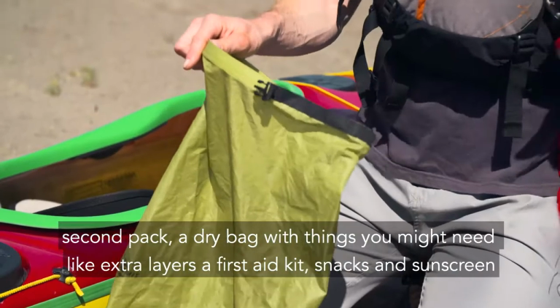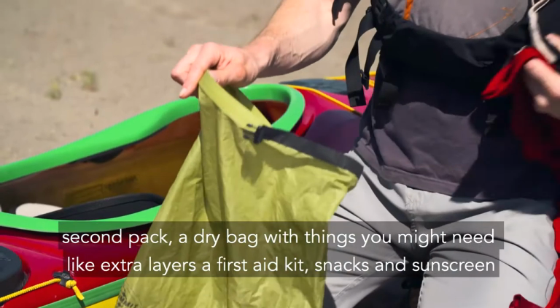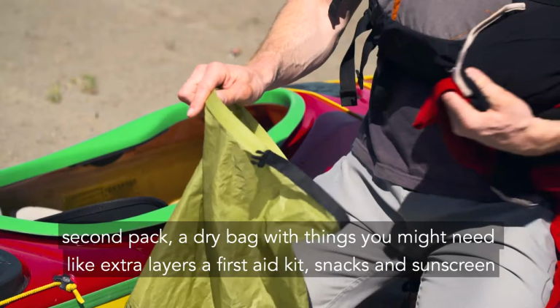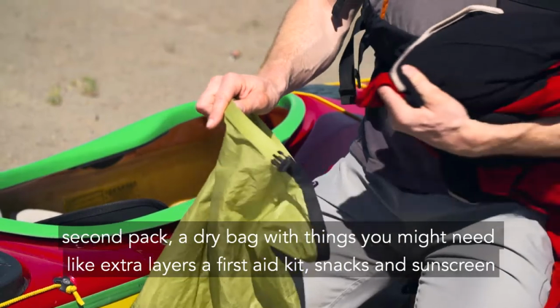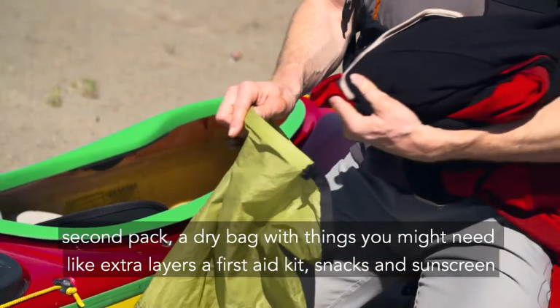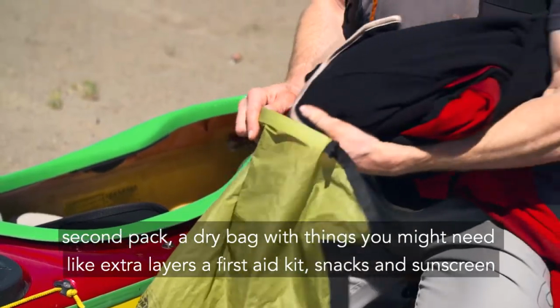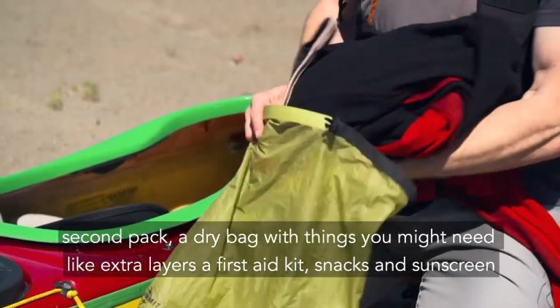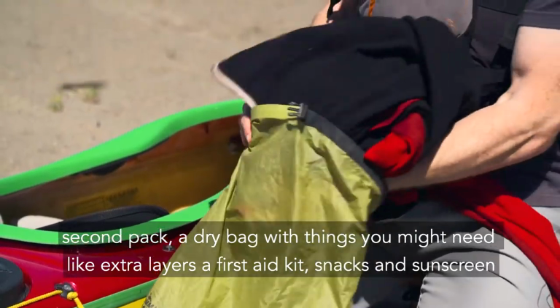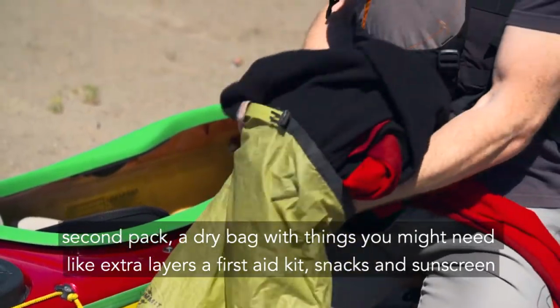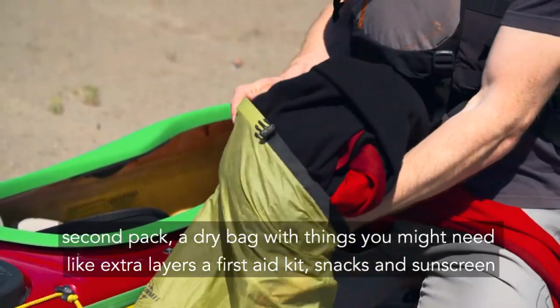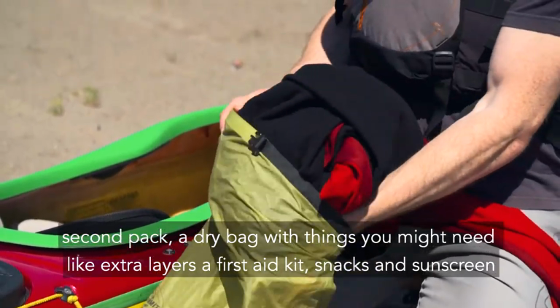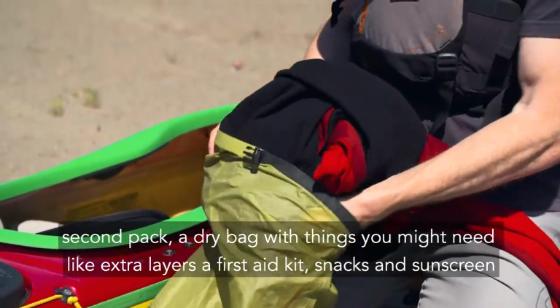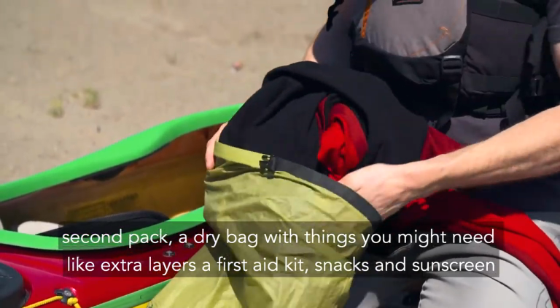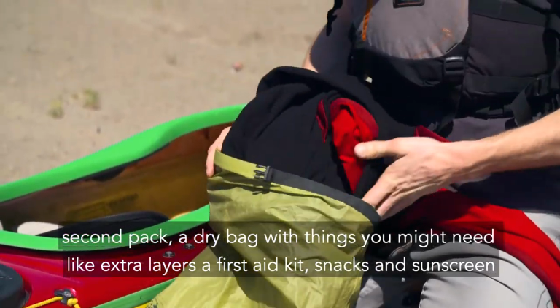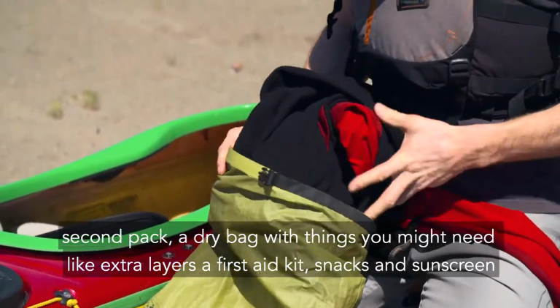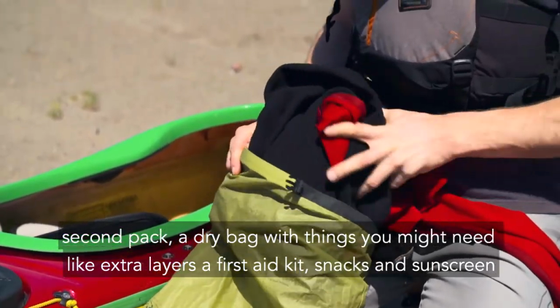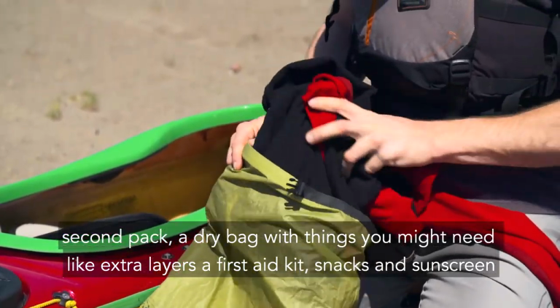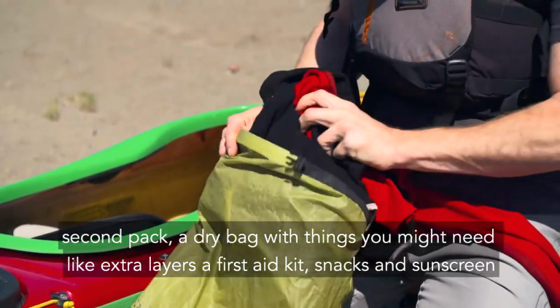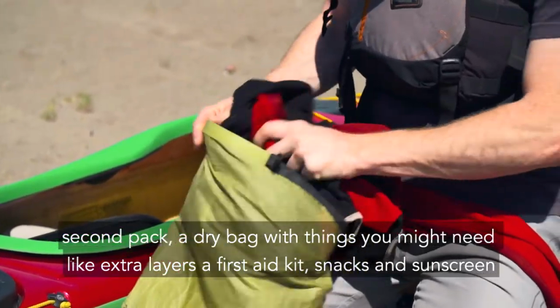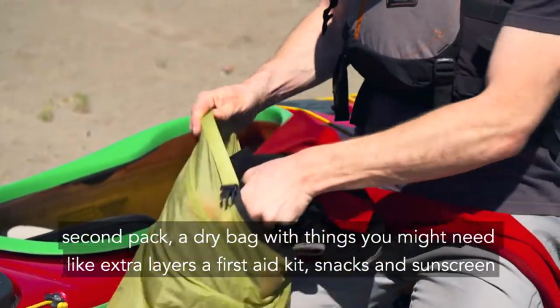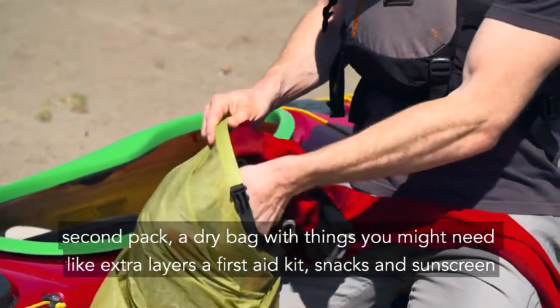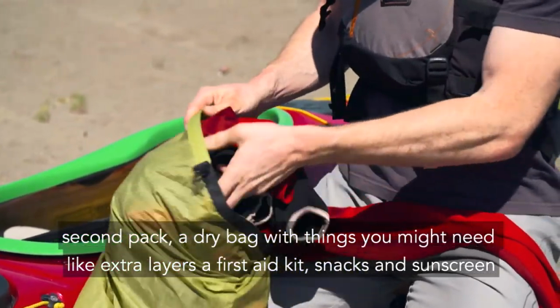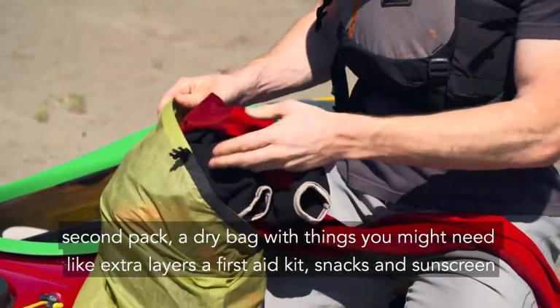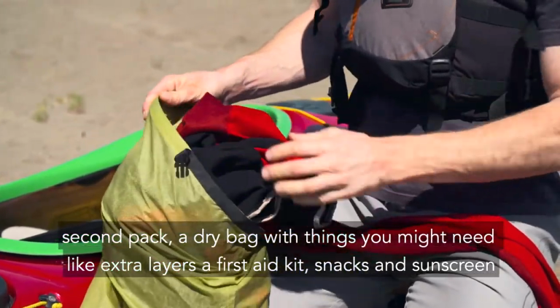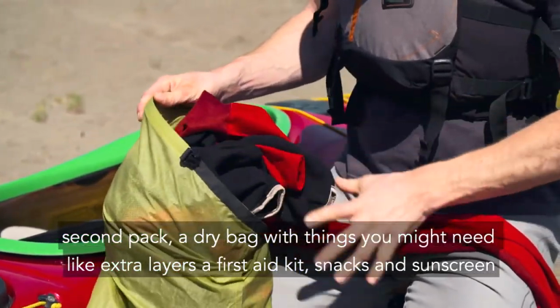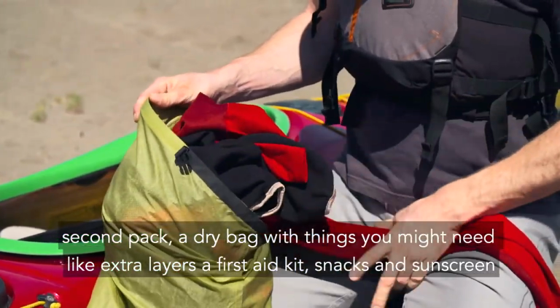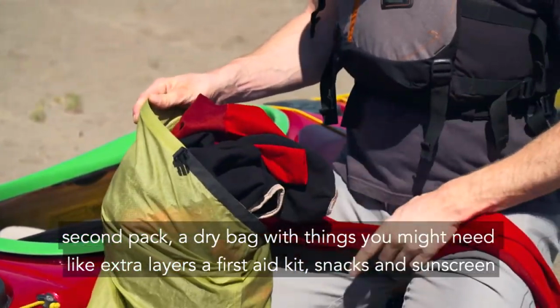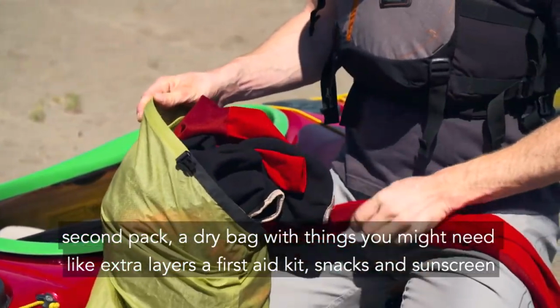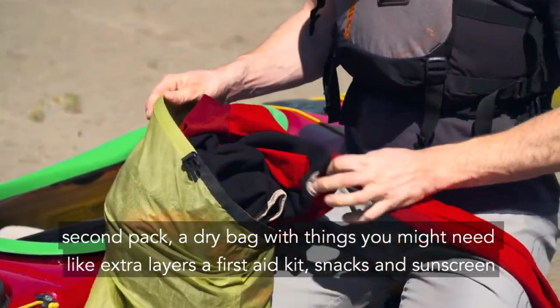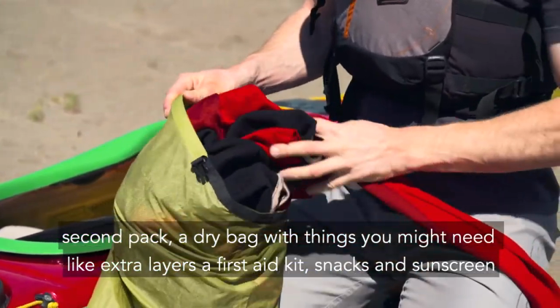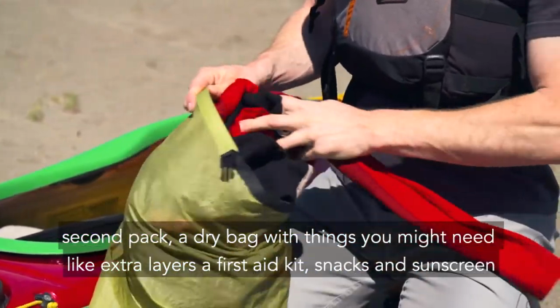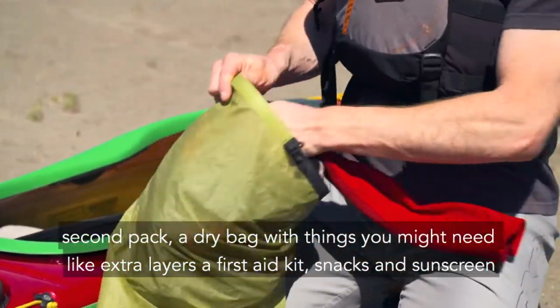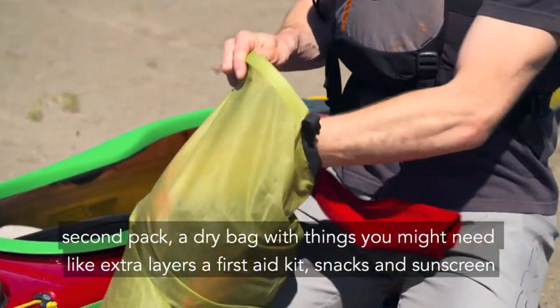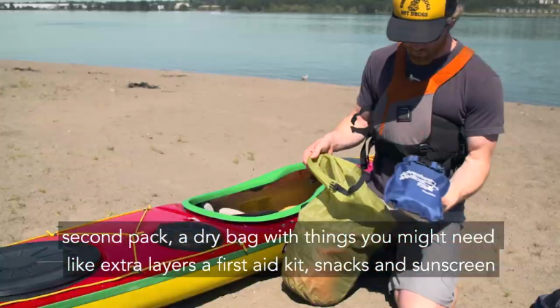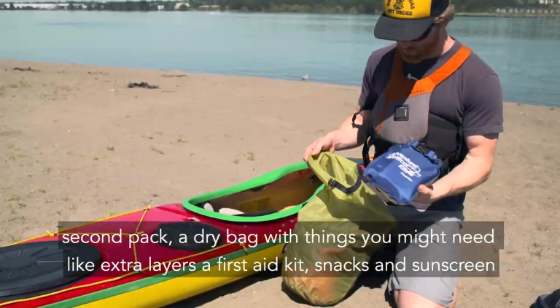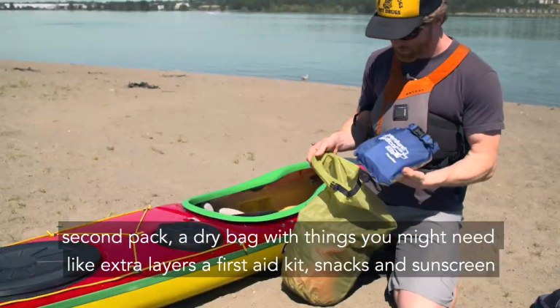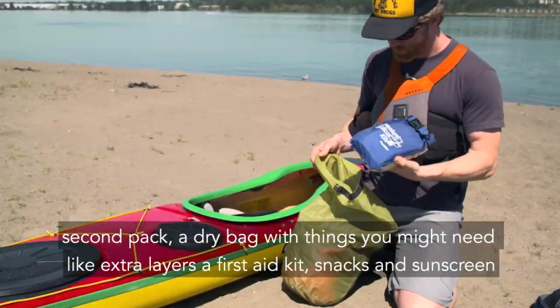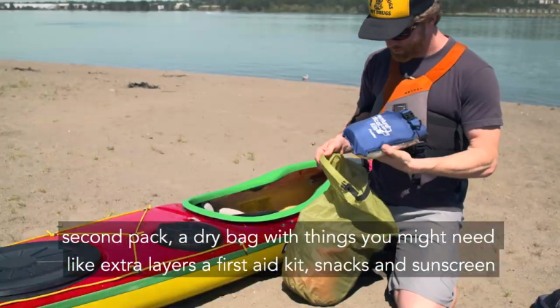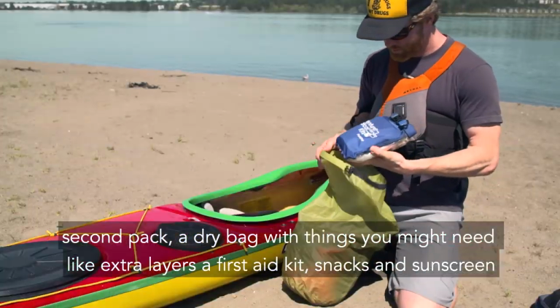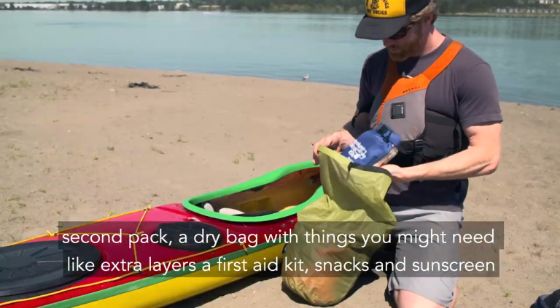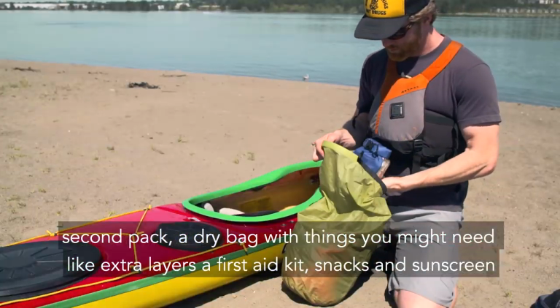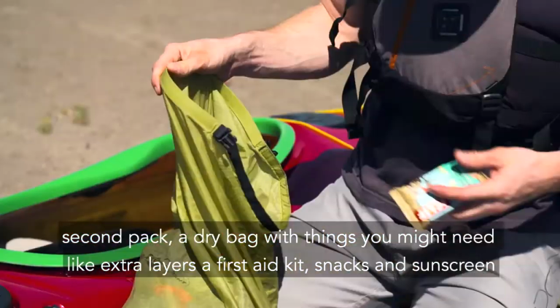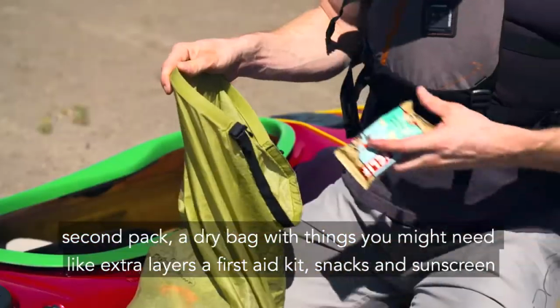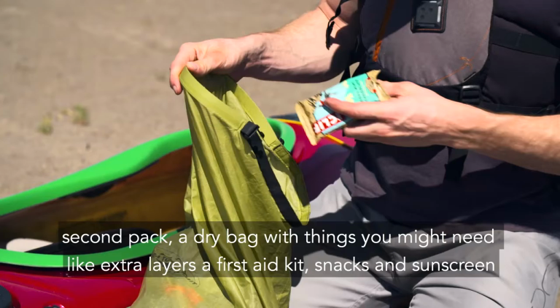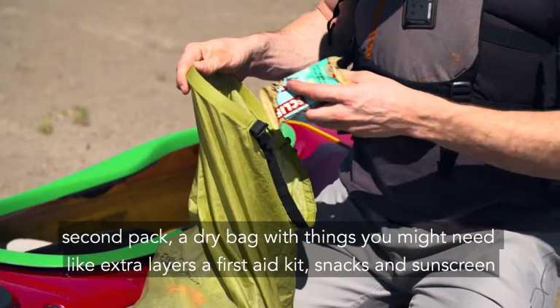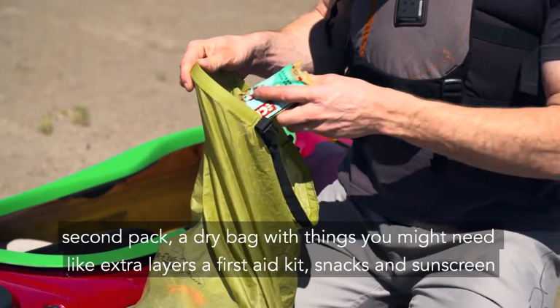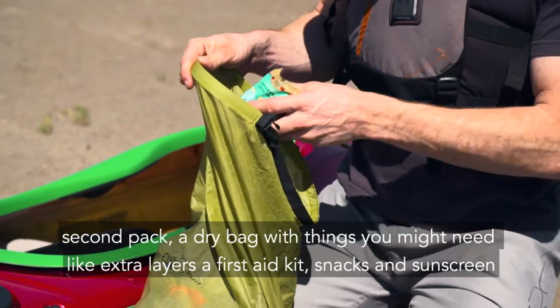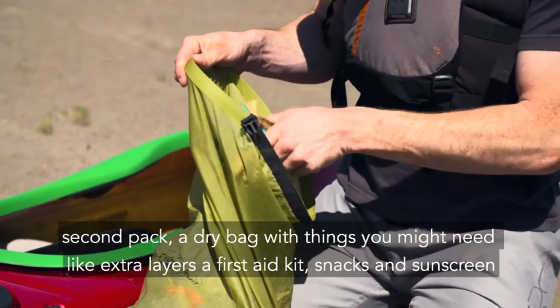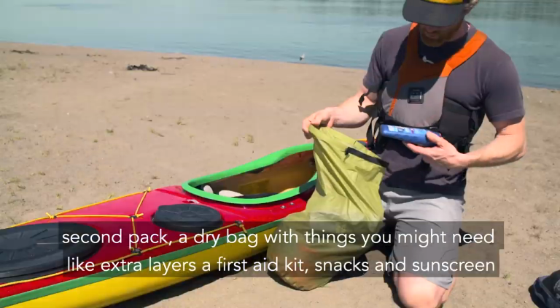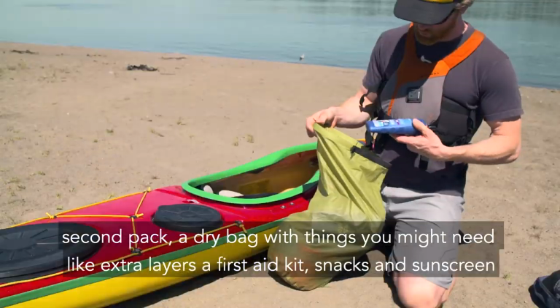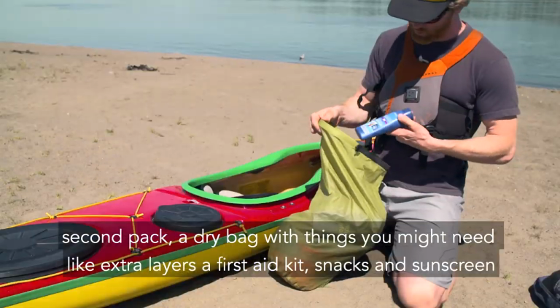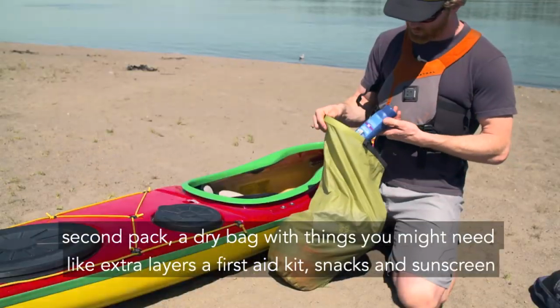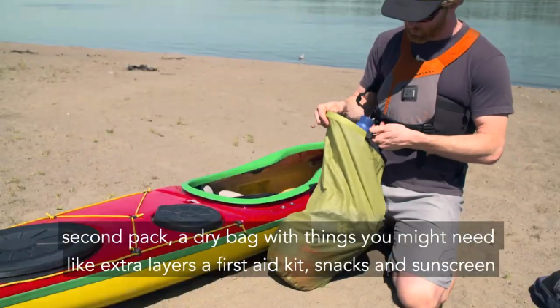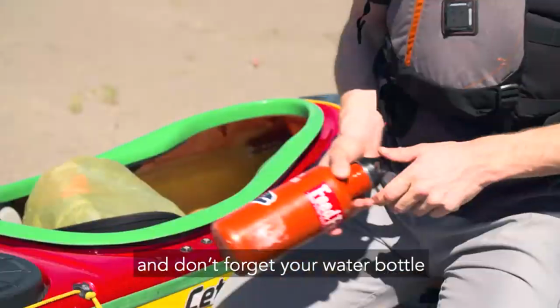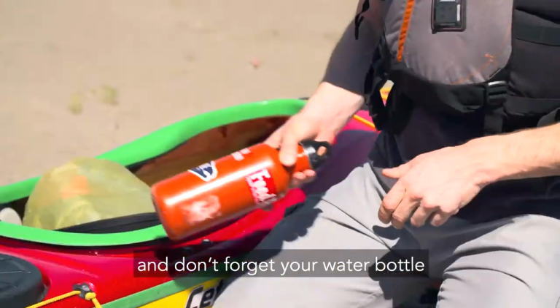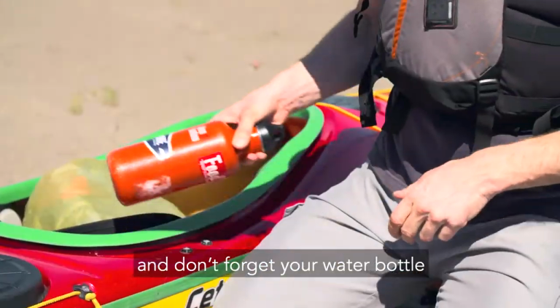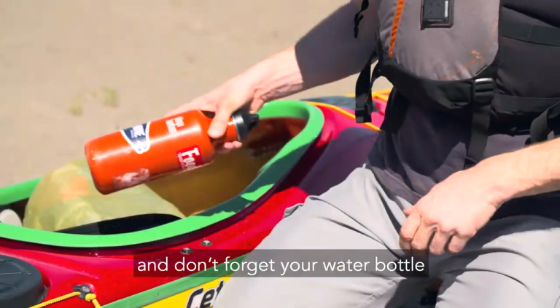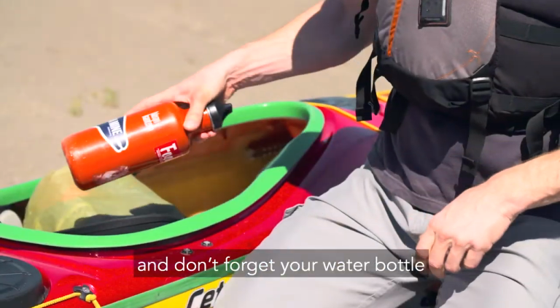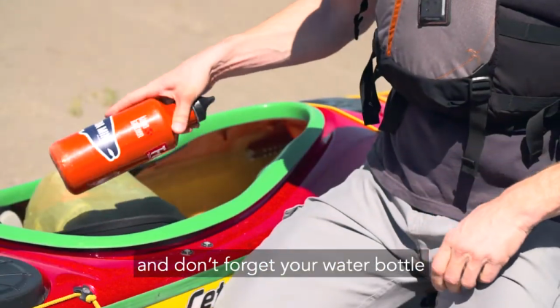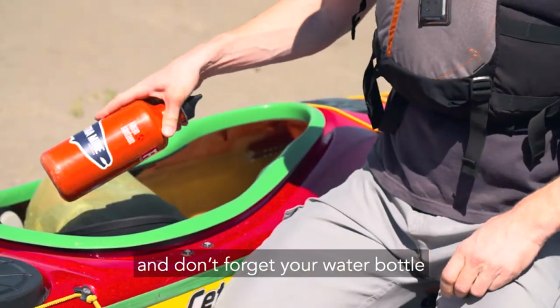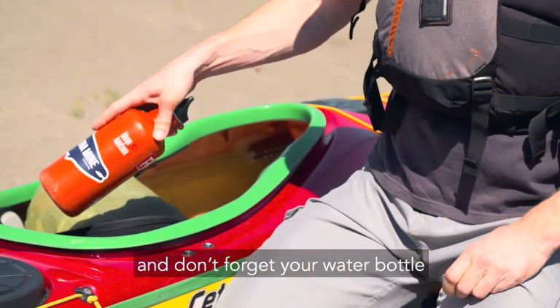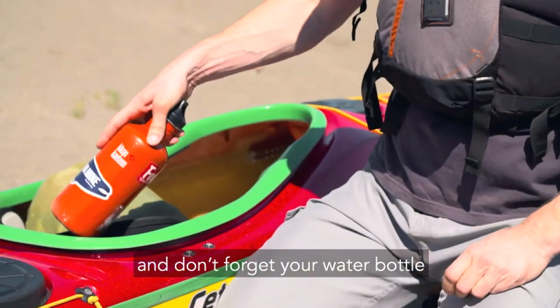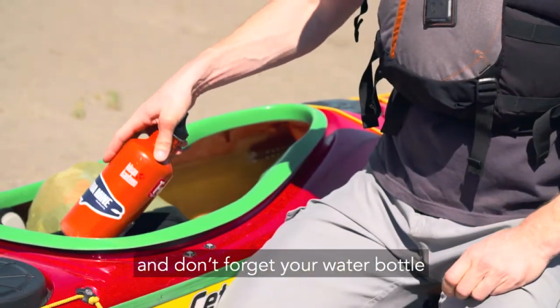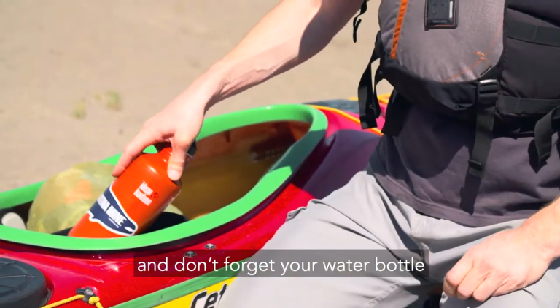Second, pack a dry bag with things you might need like extra layers, a first aid kit, snacks, and sunscreen. And don't forget your water bottle.